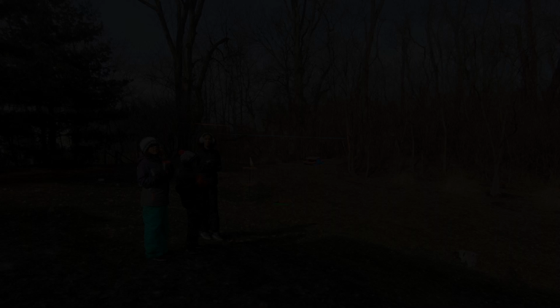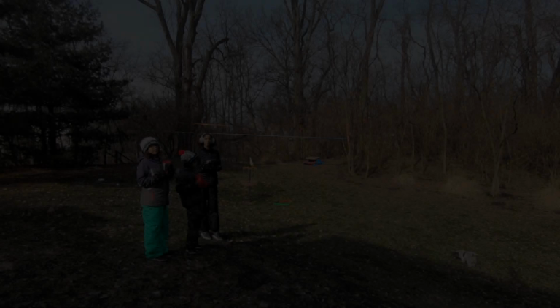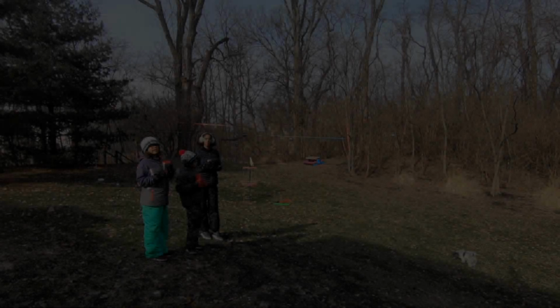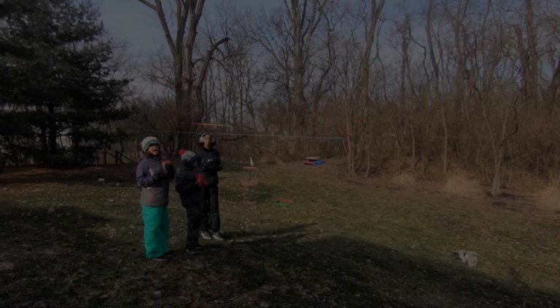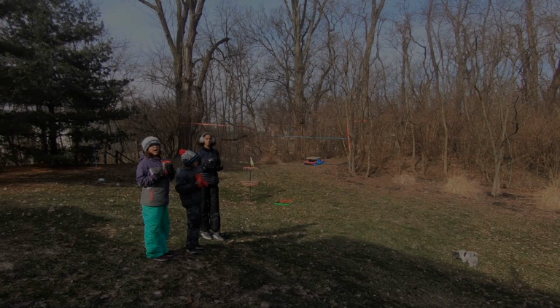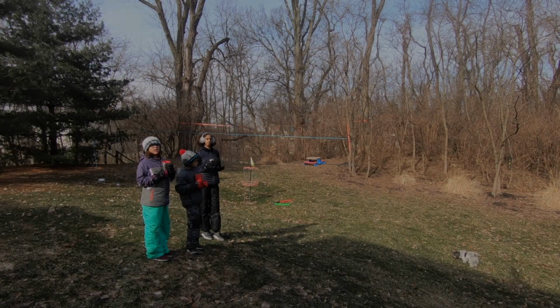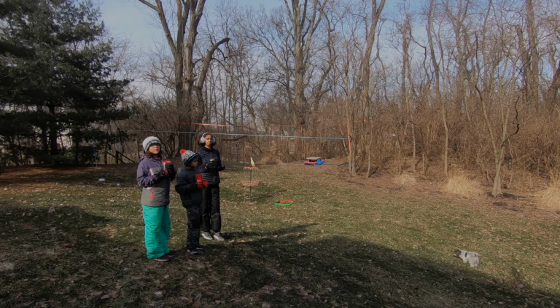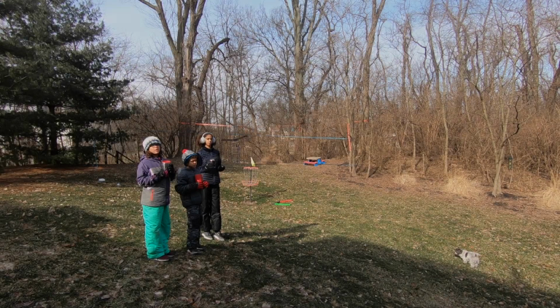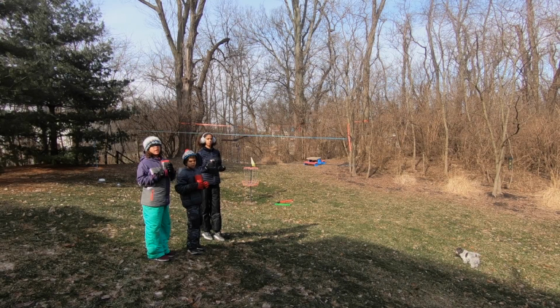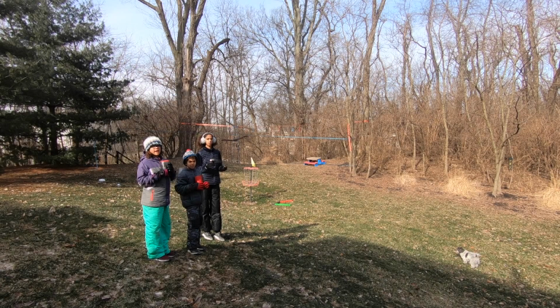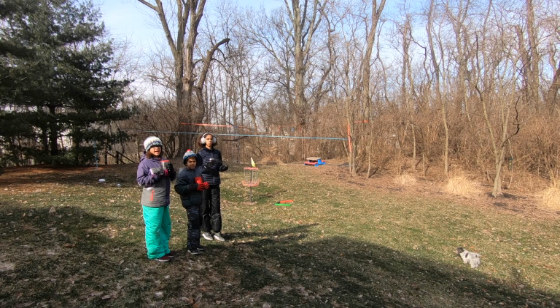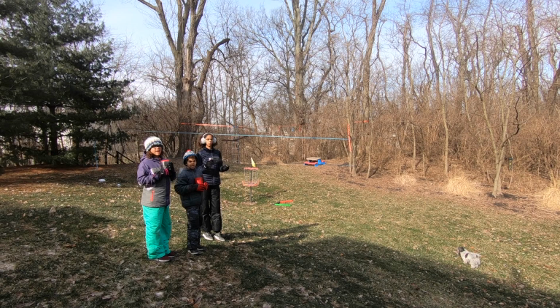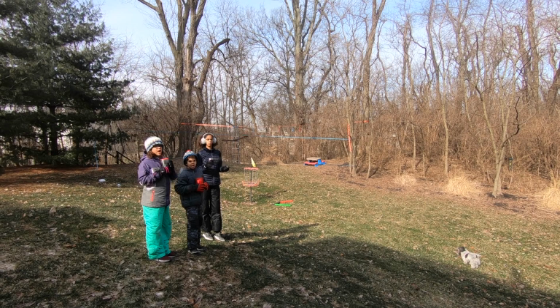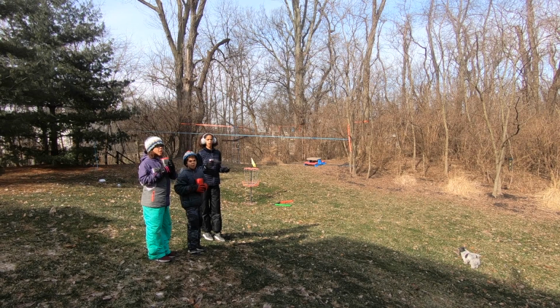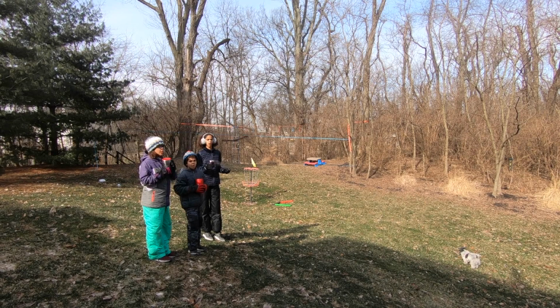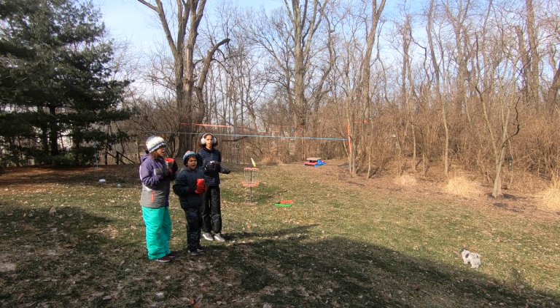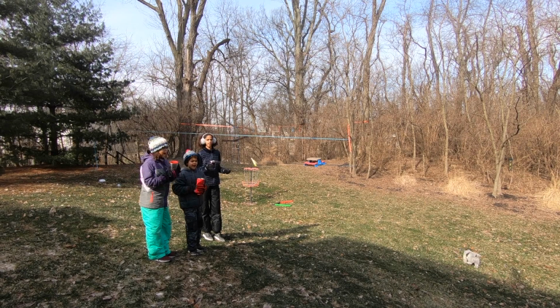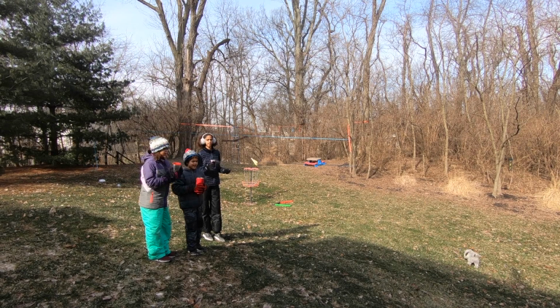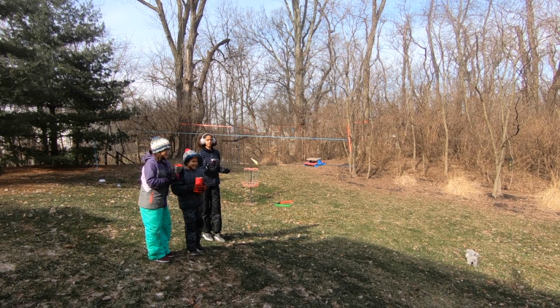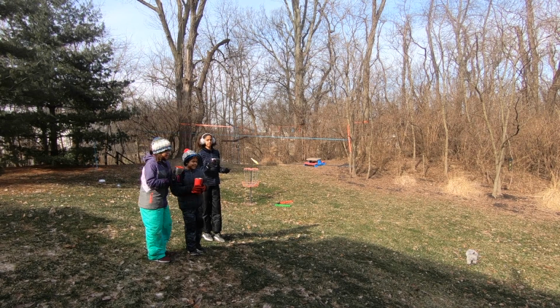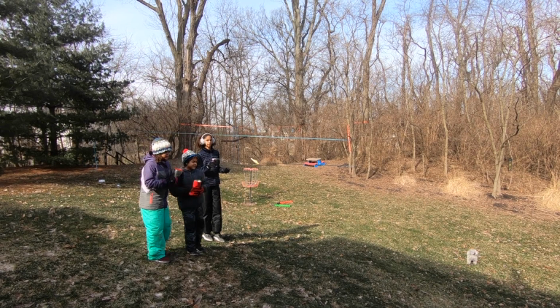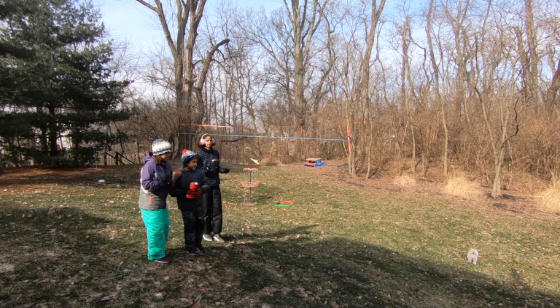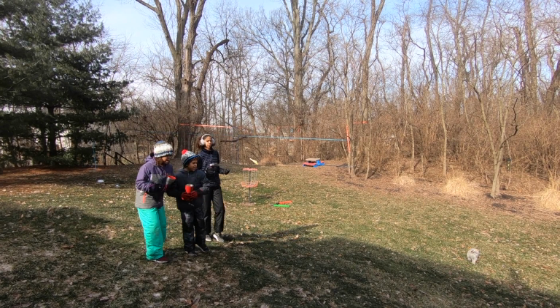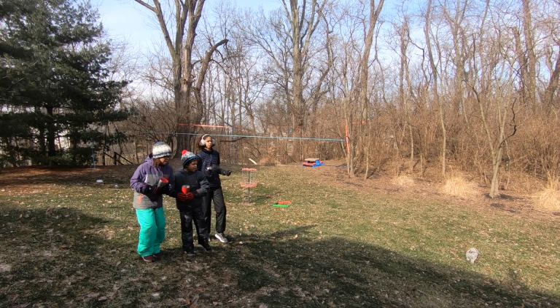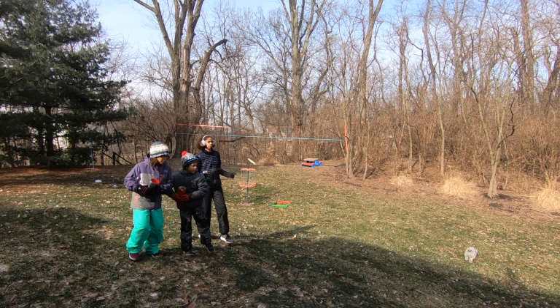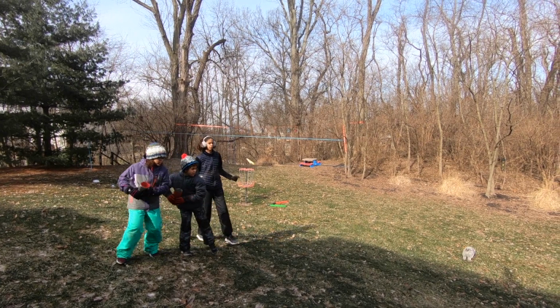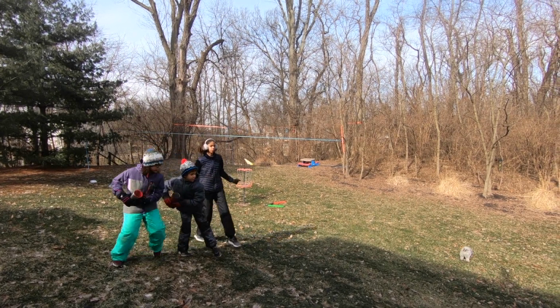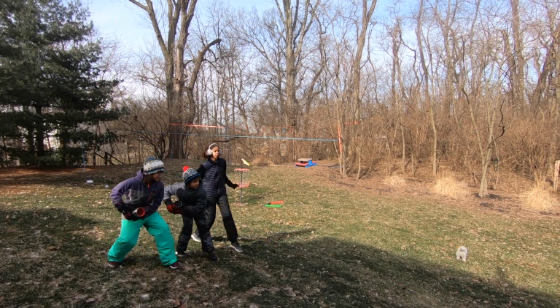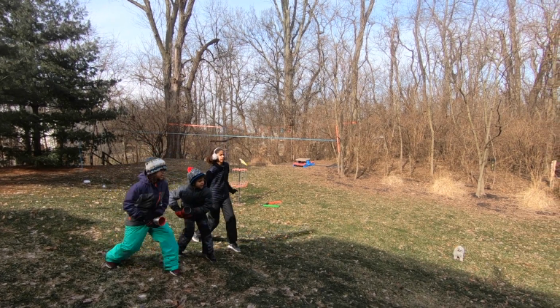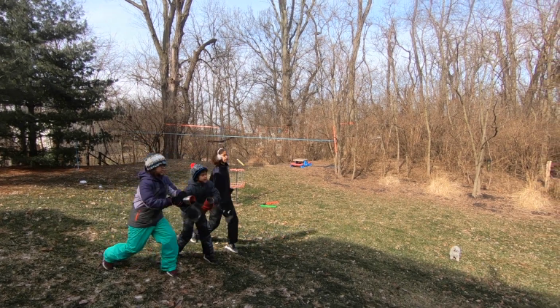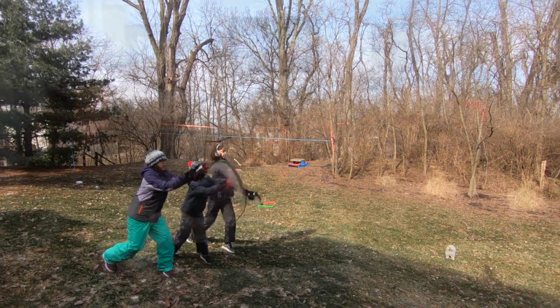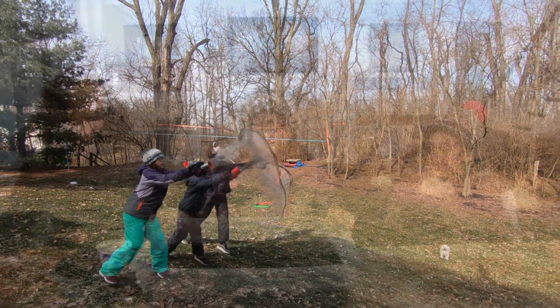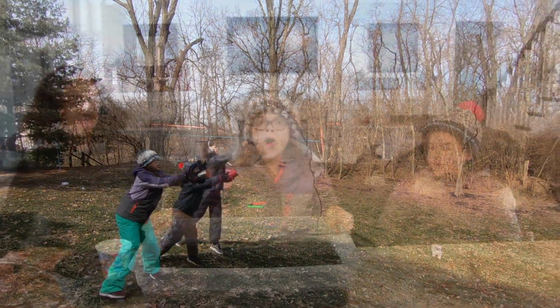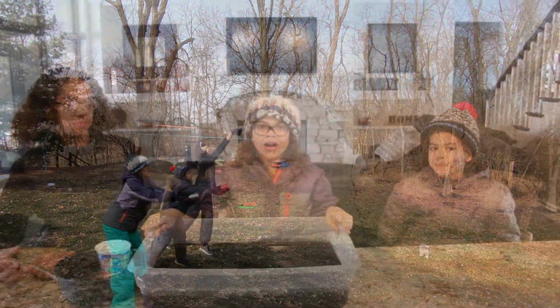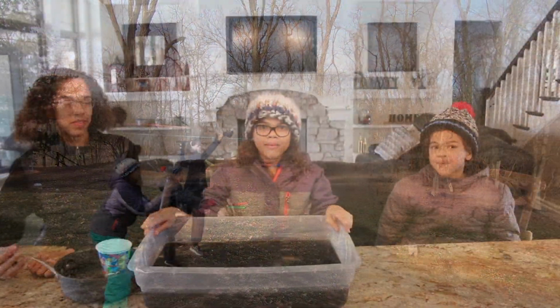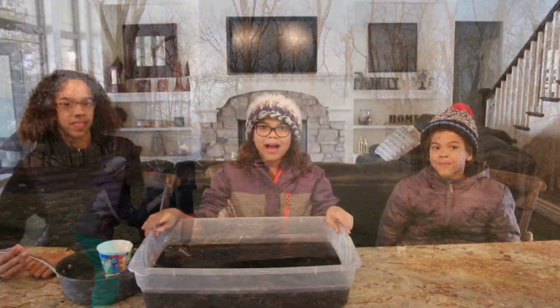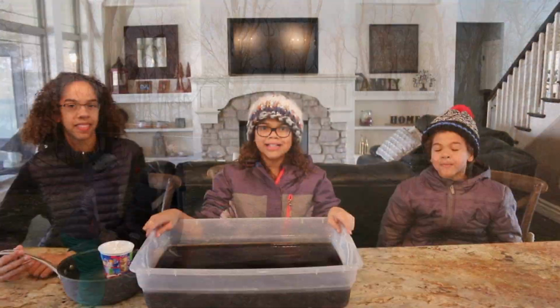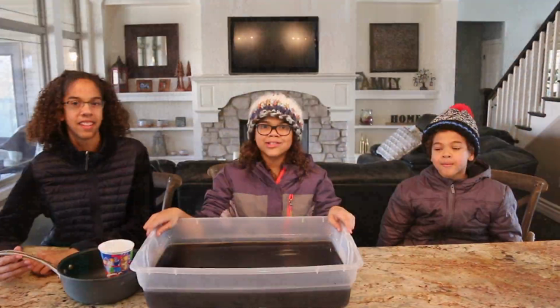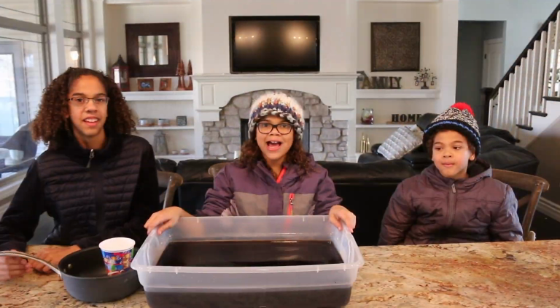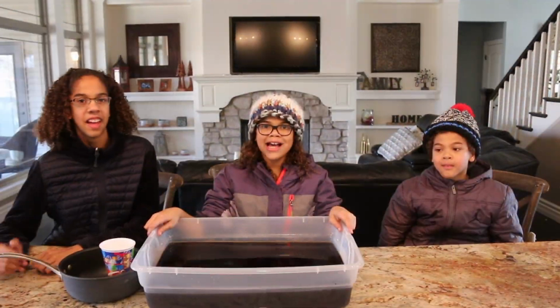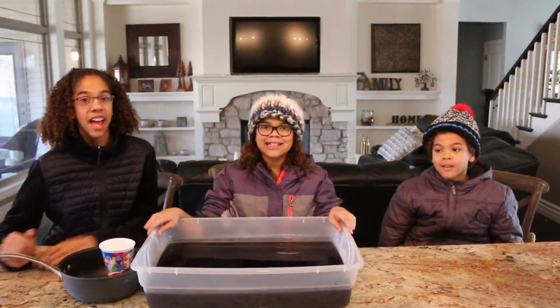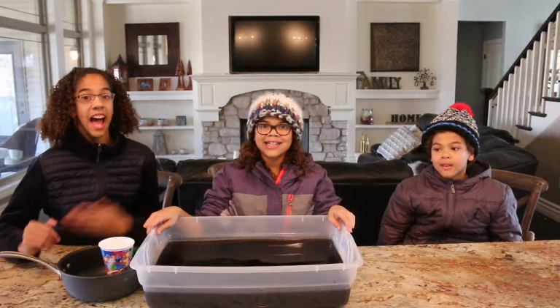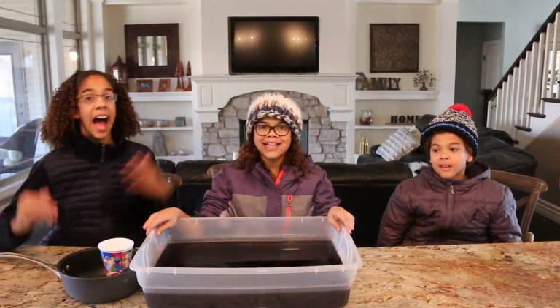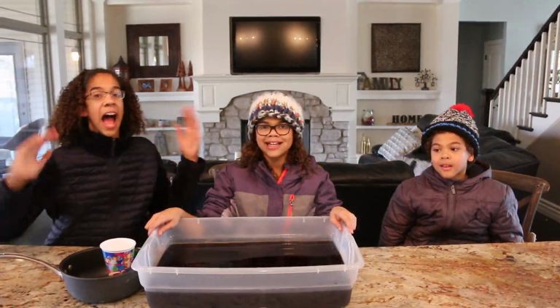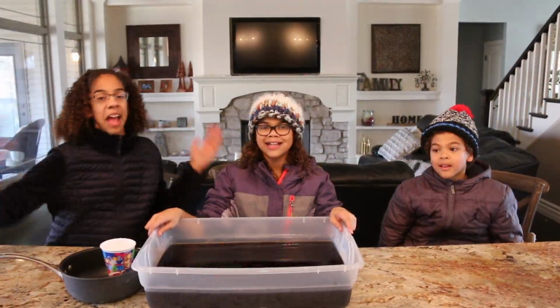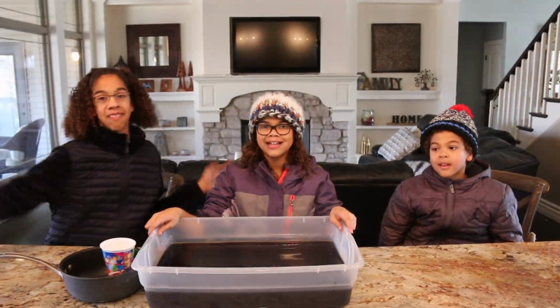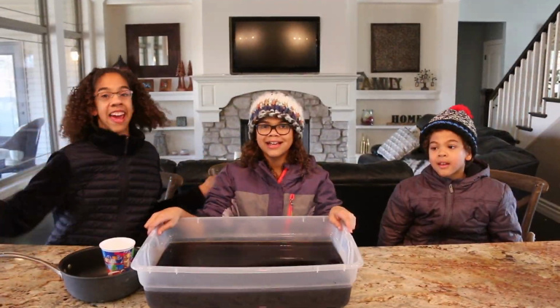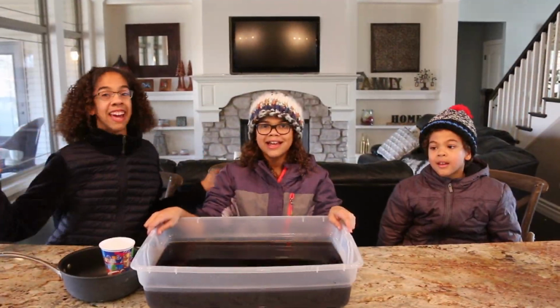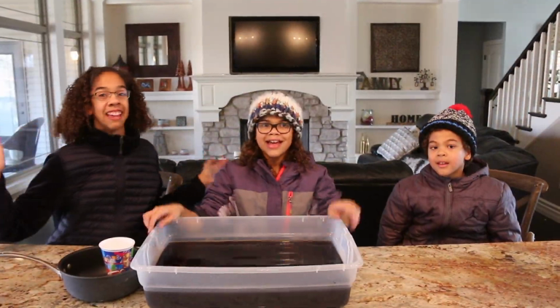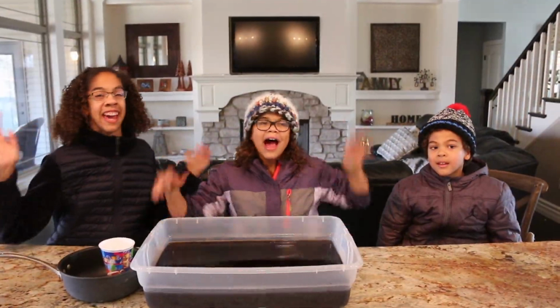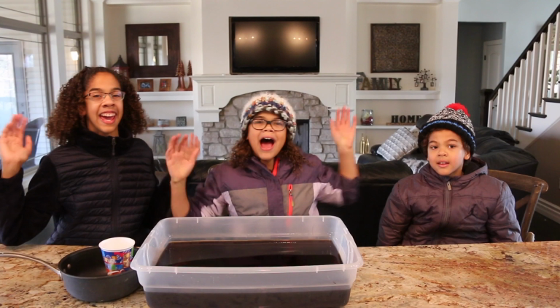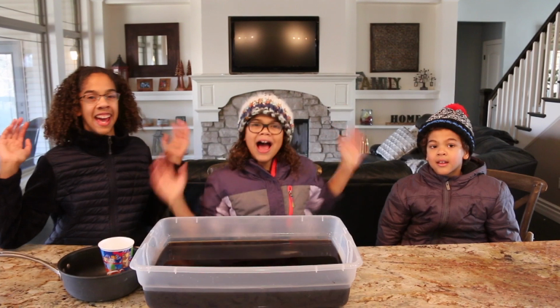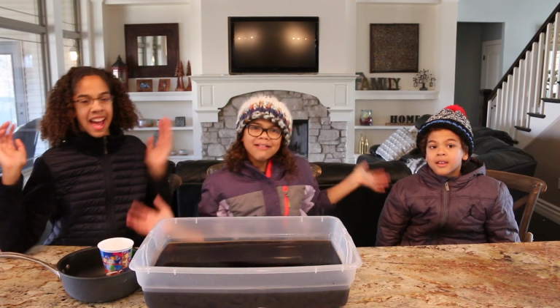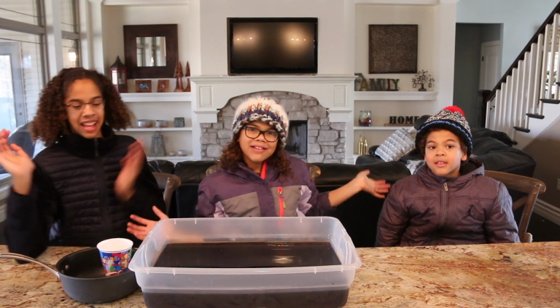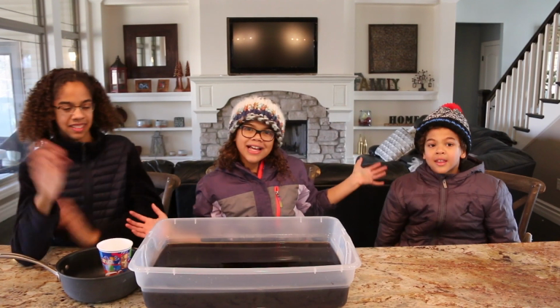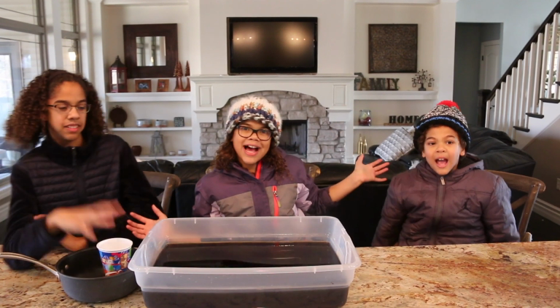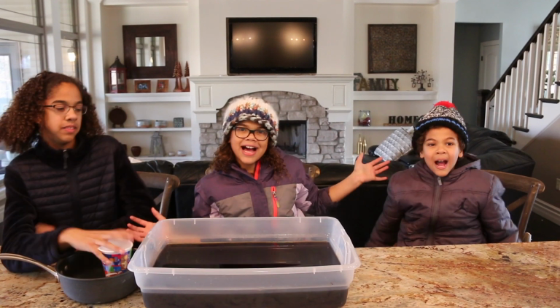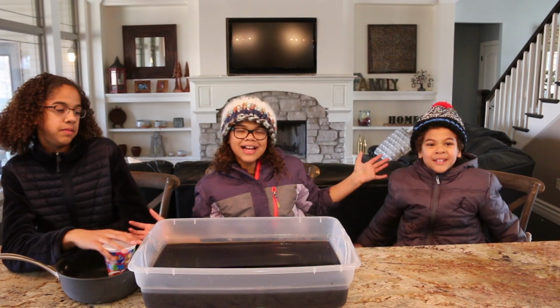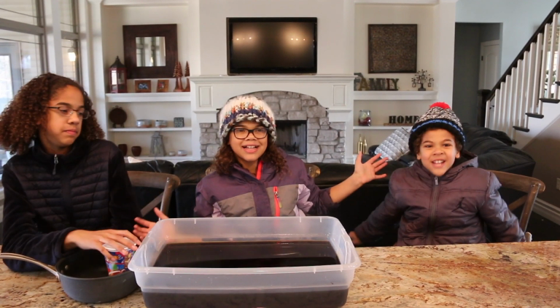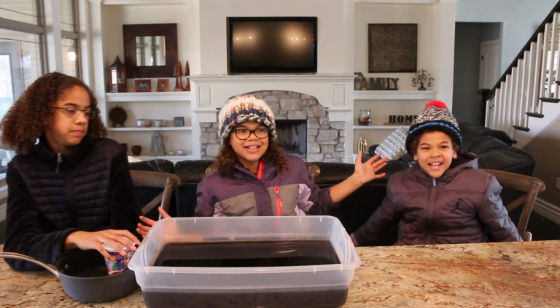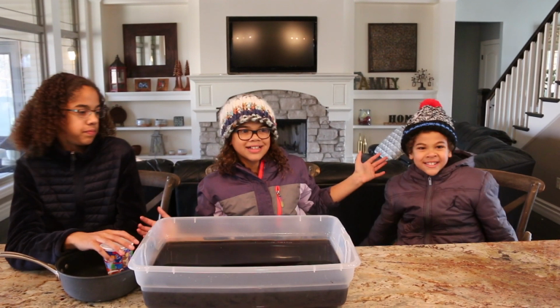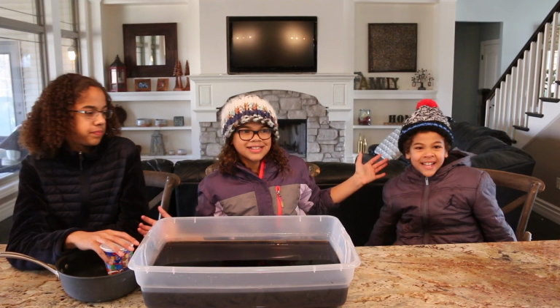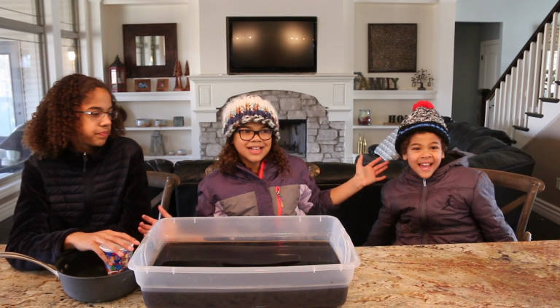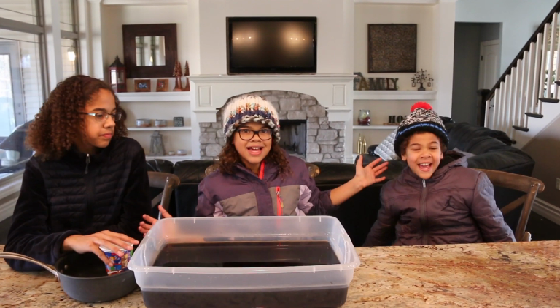On the count of three, one, two, three. Welcome back to Jaxley. I'm Hailey, and we are Jaxon.